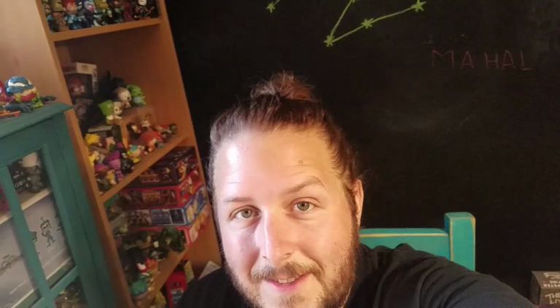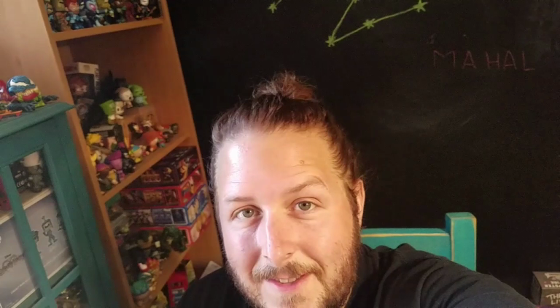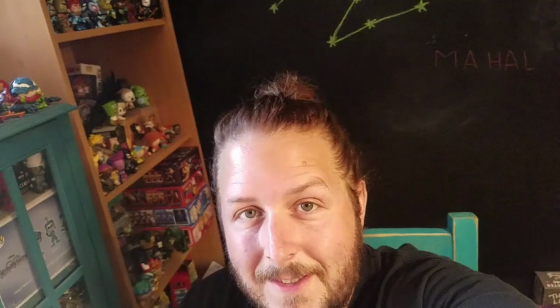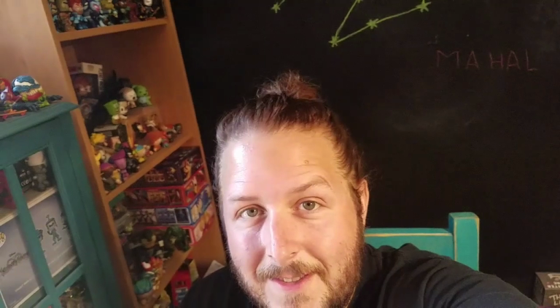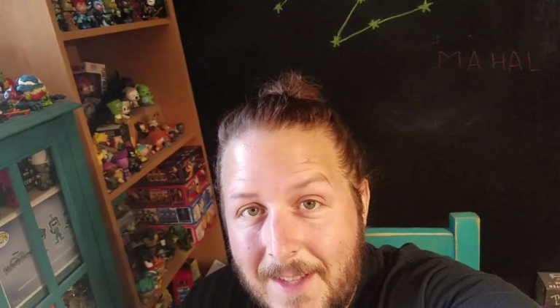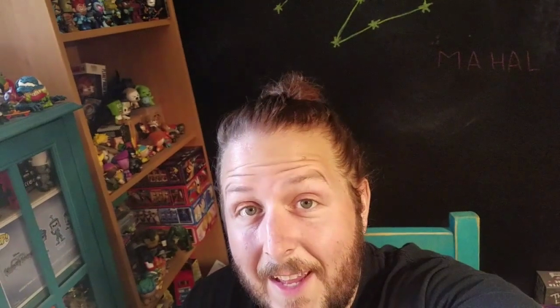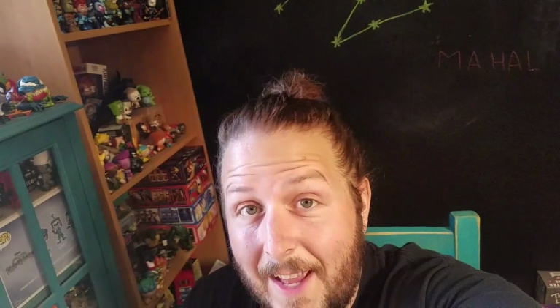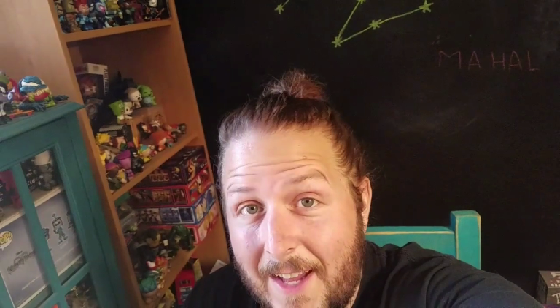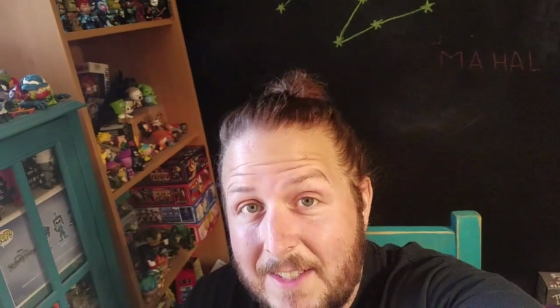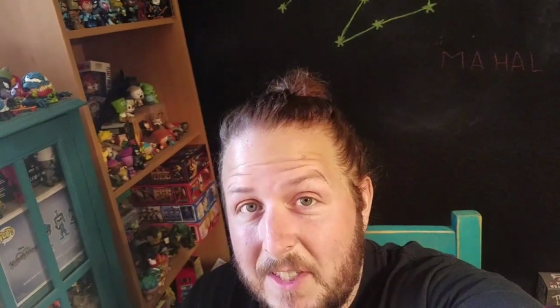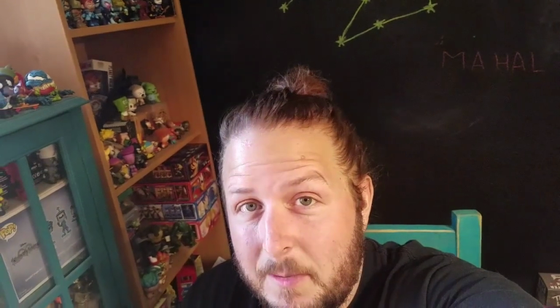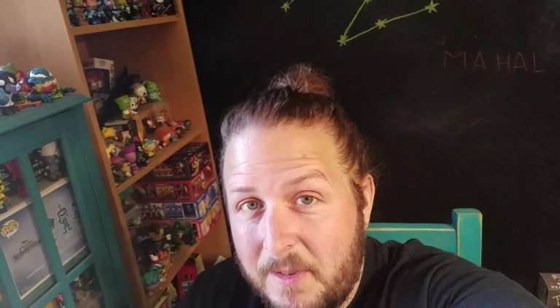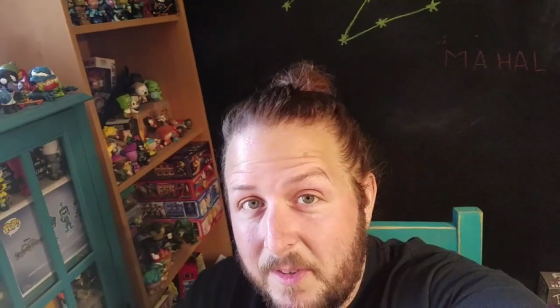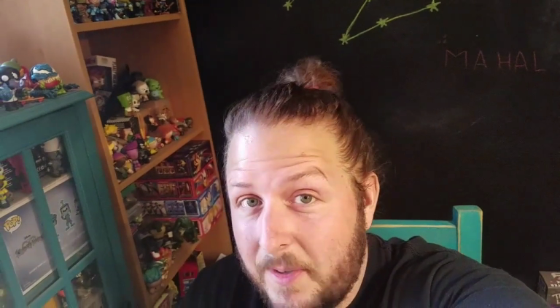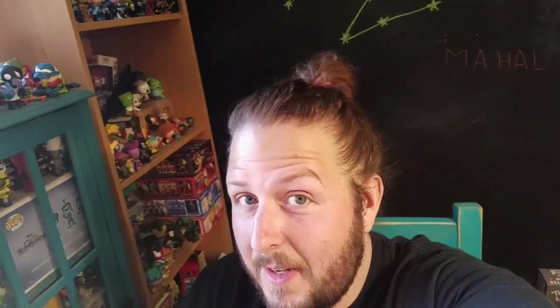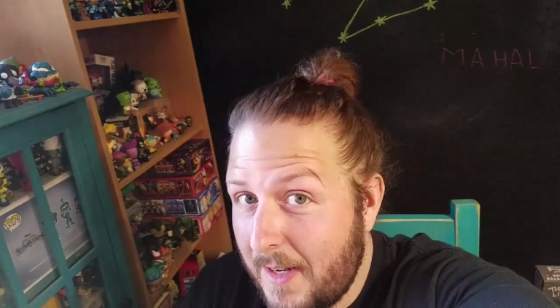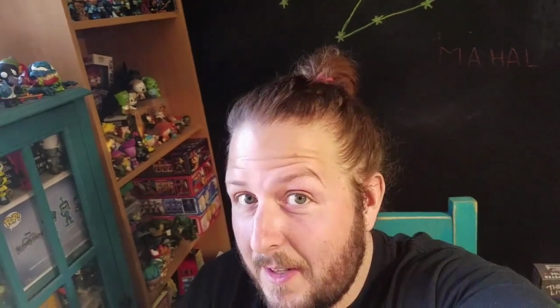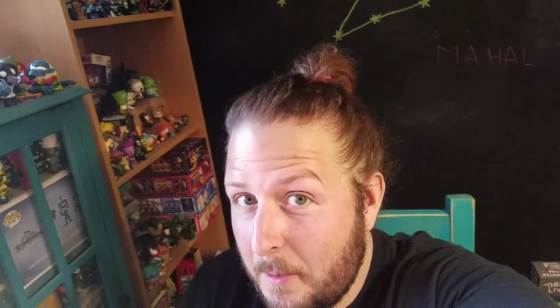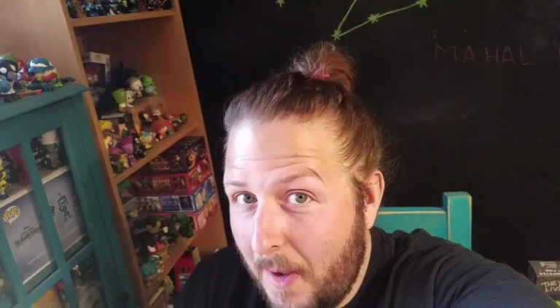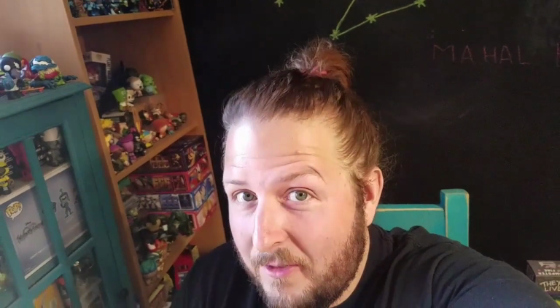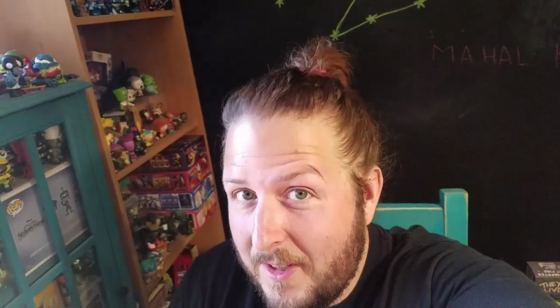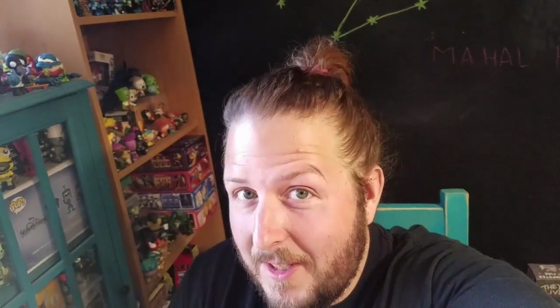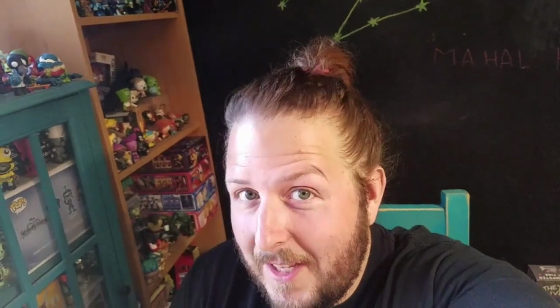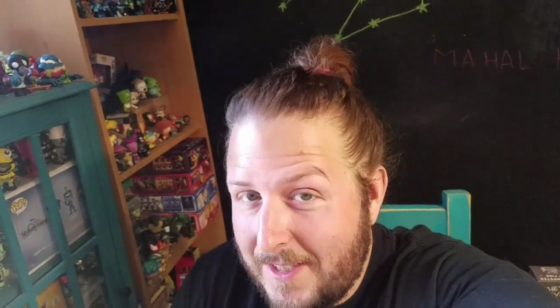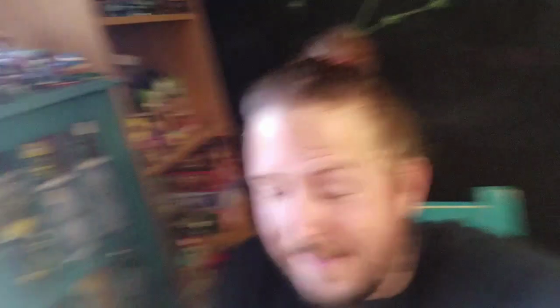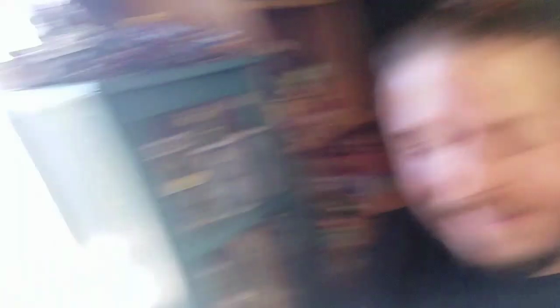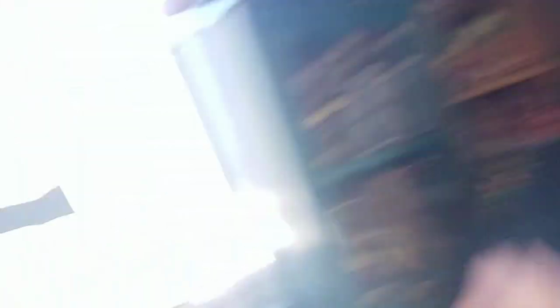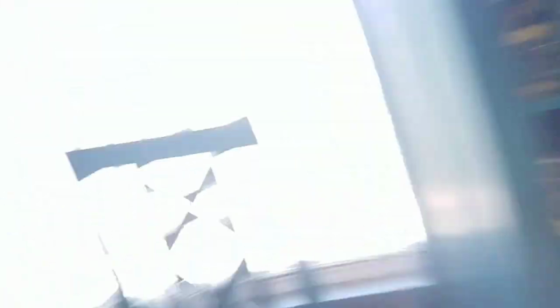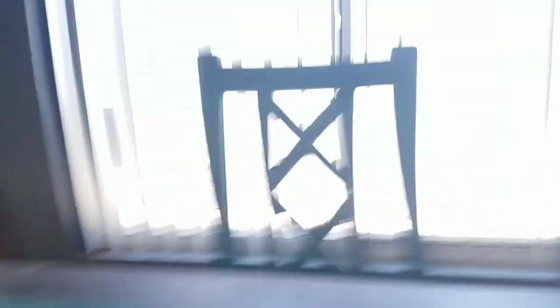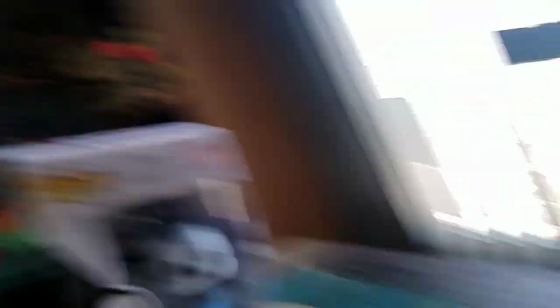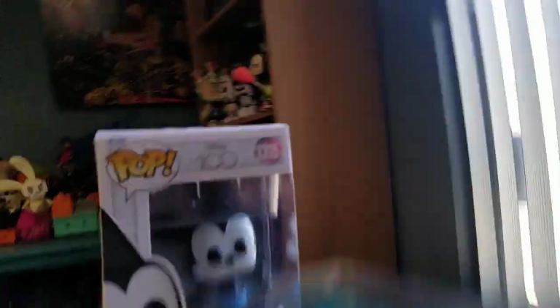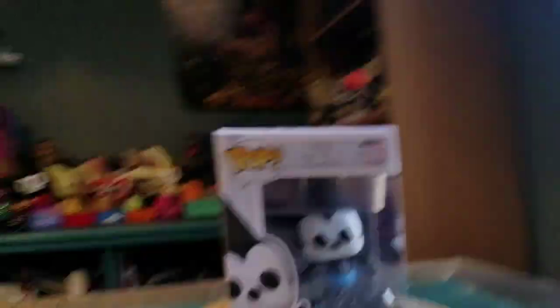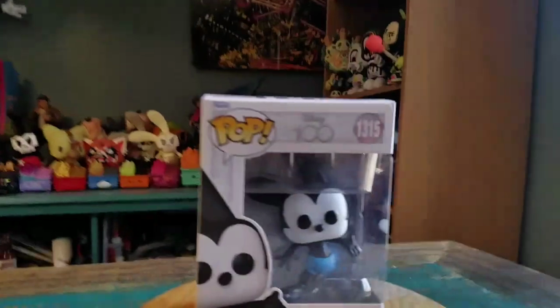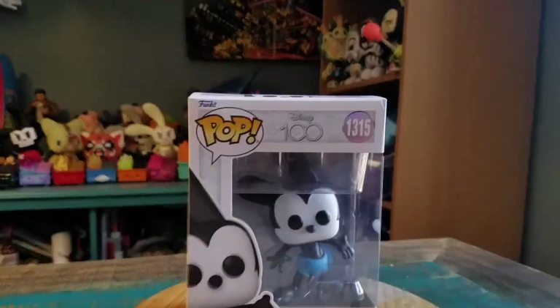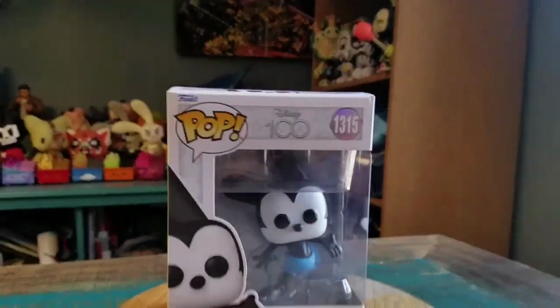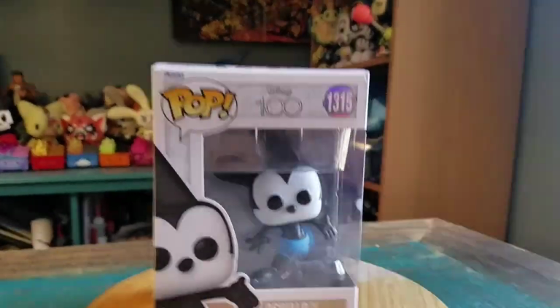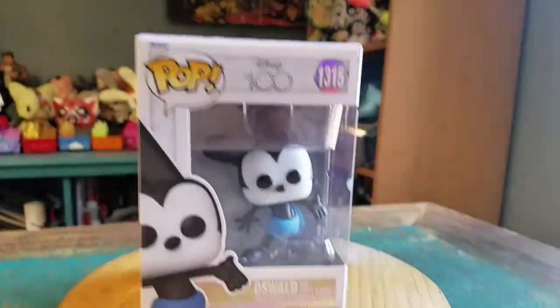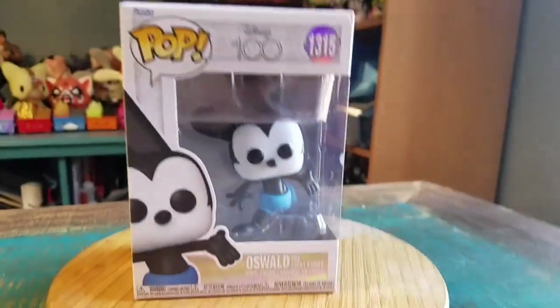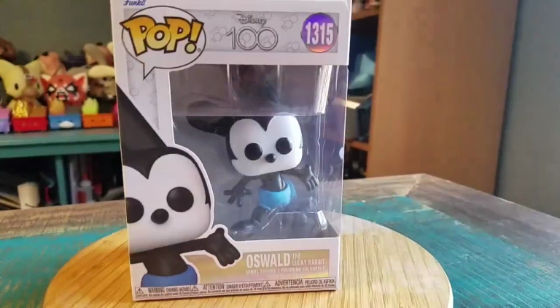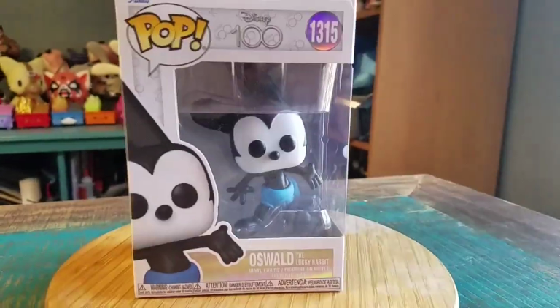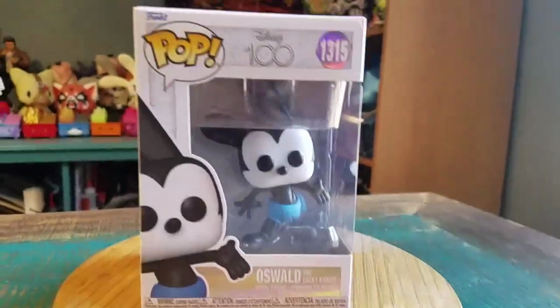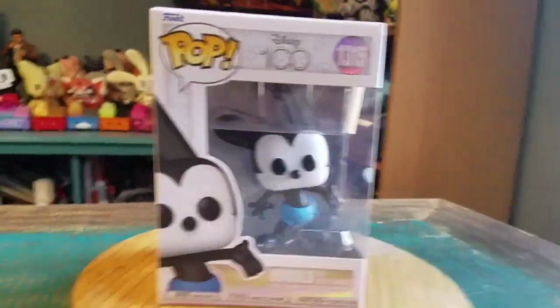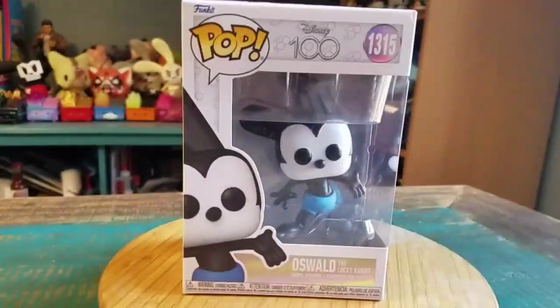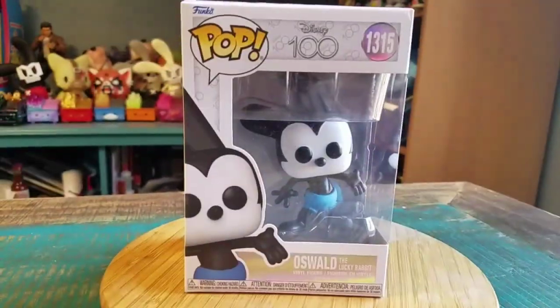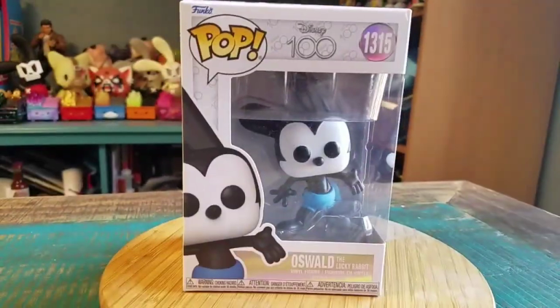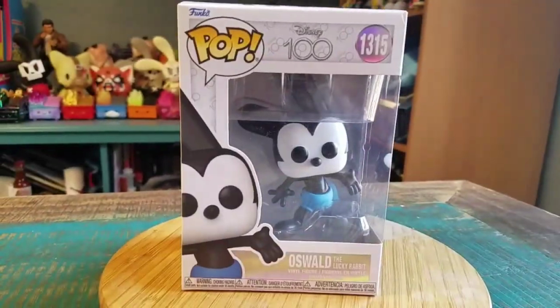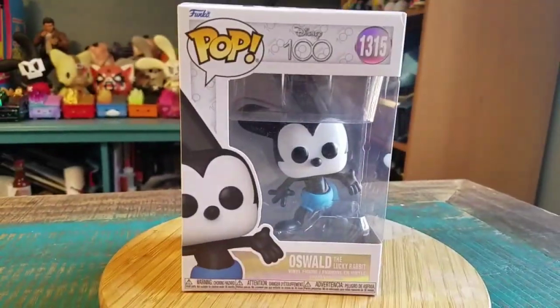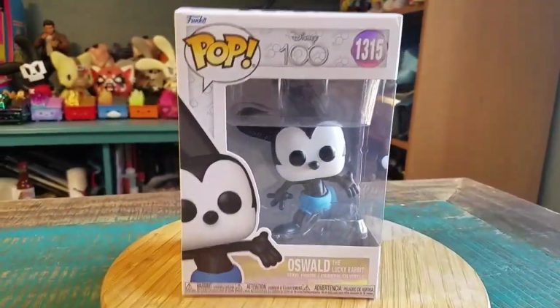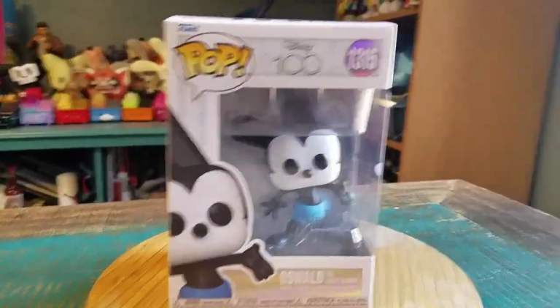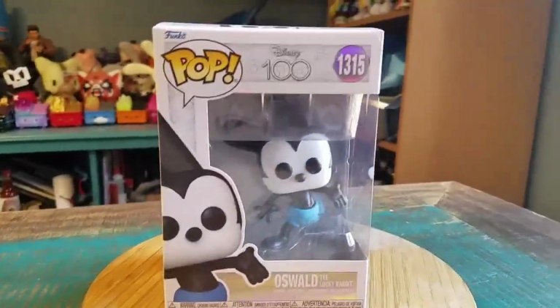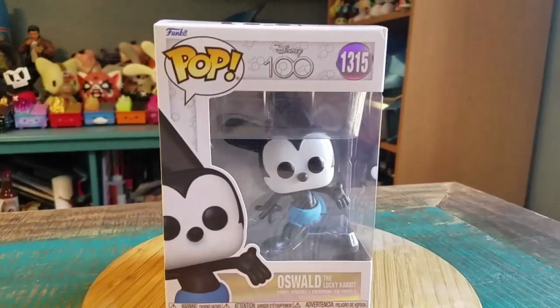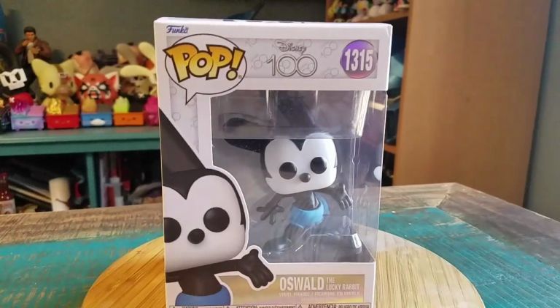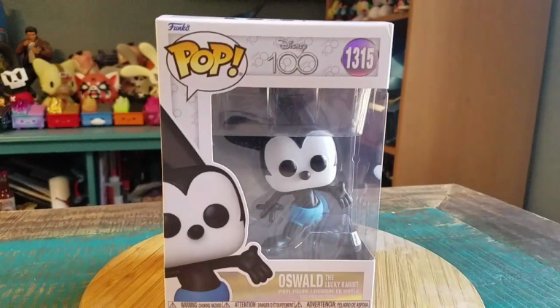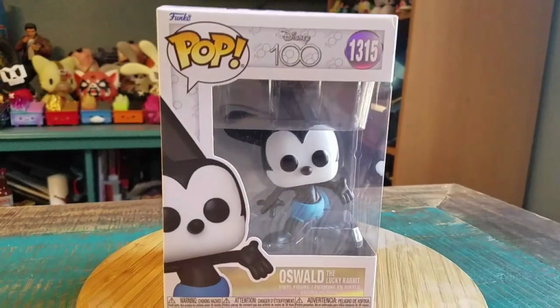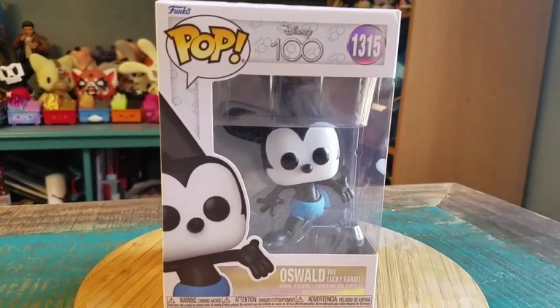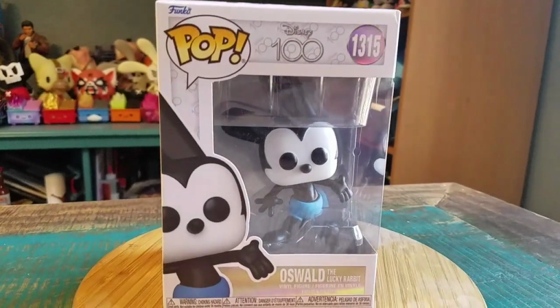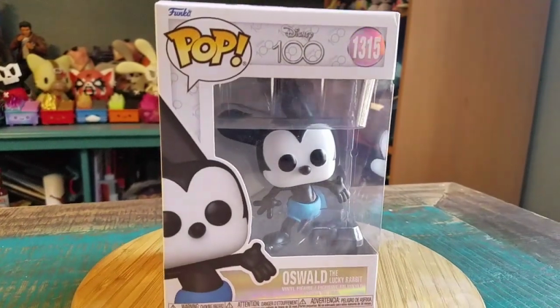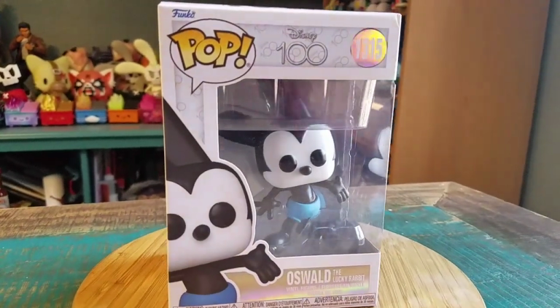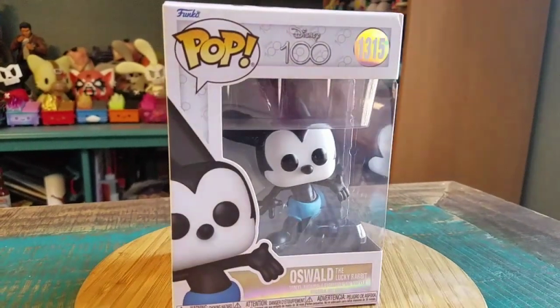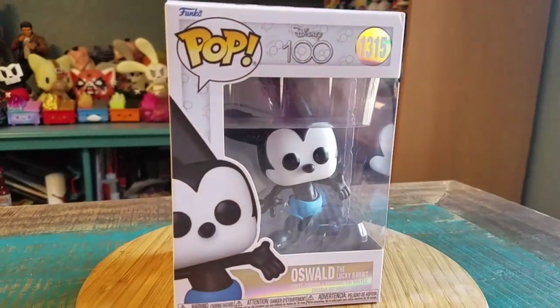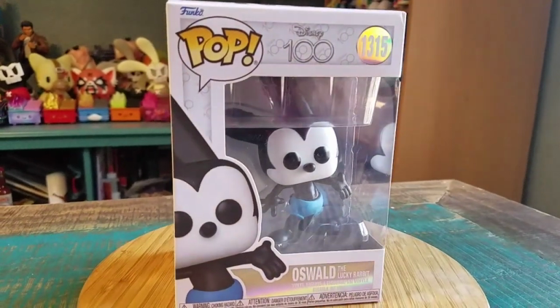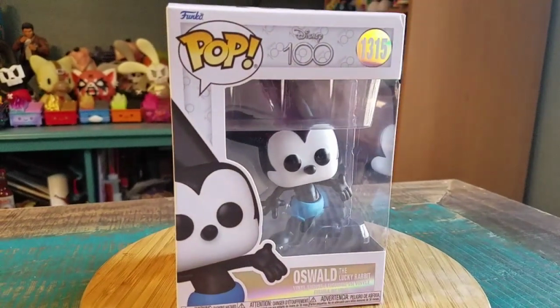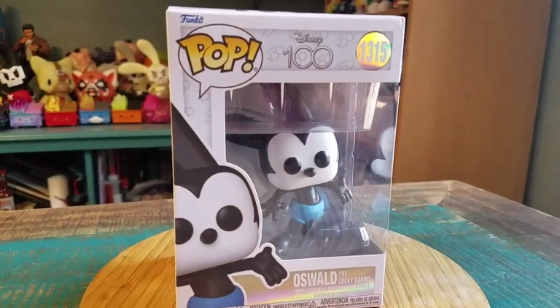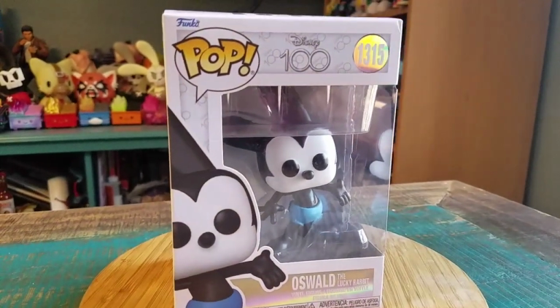Hey guys, CheesyPoof here and got another pop for the collection today, this time from Disney 100. Boom, it's Oswald the Lucky Rabbit.